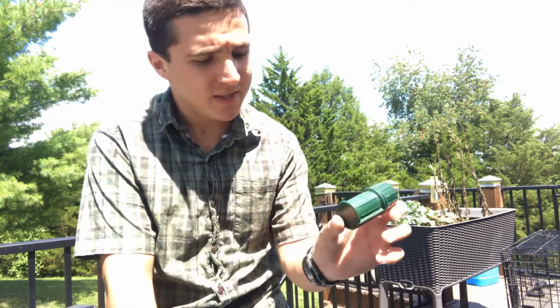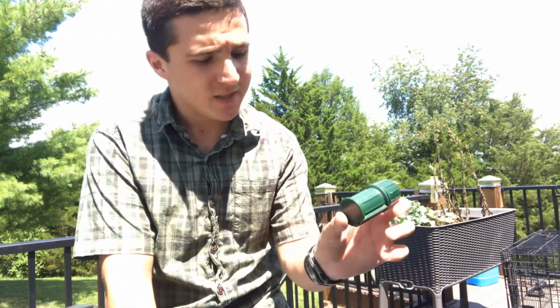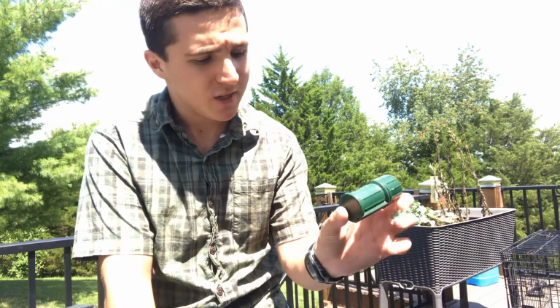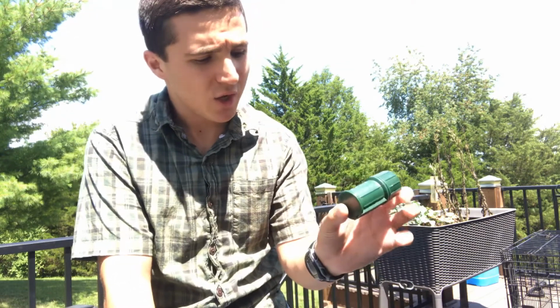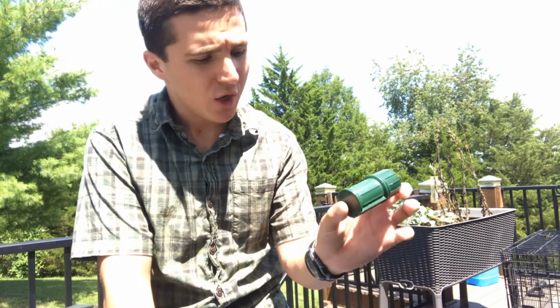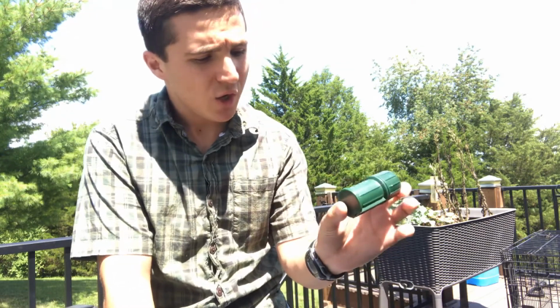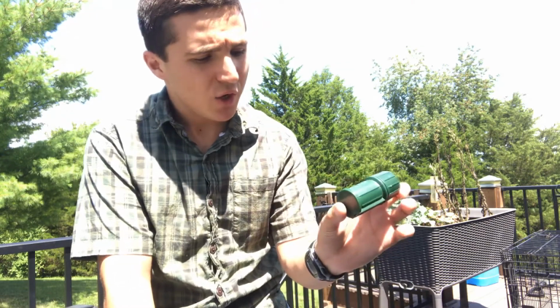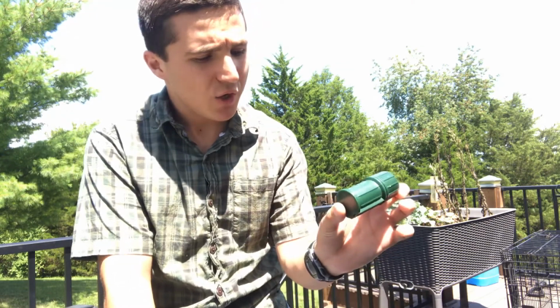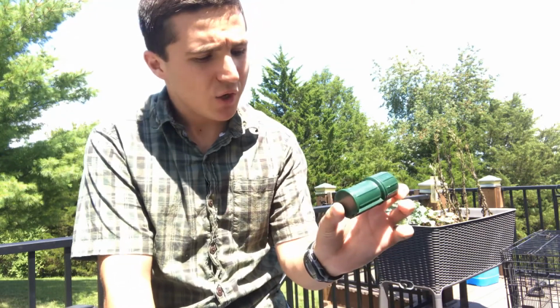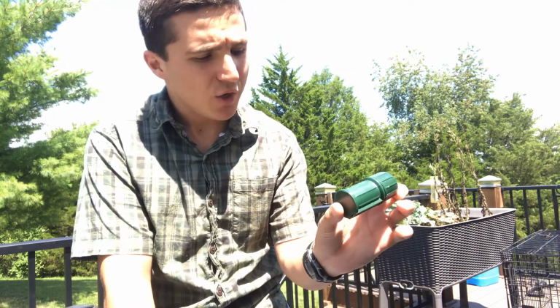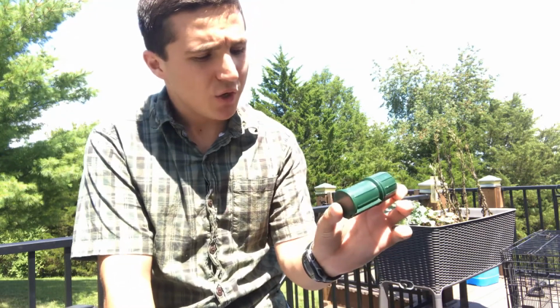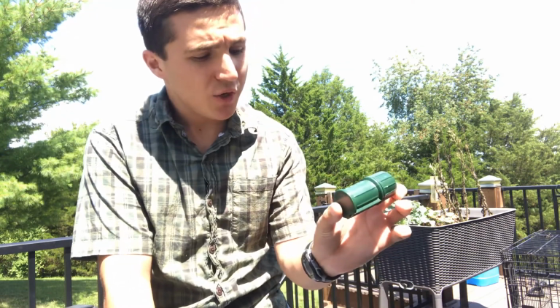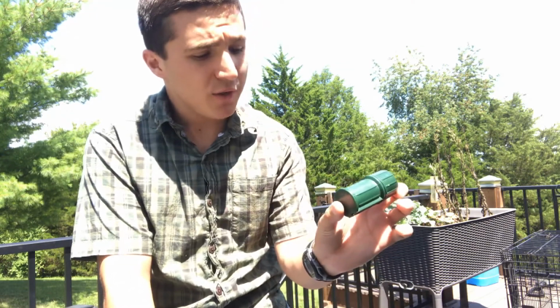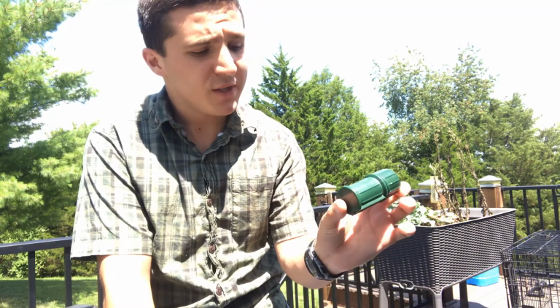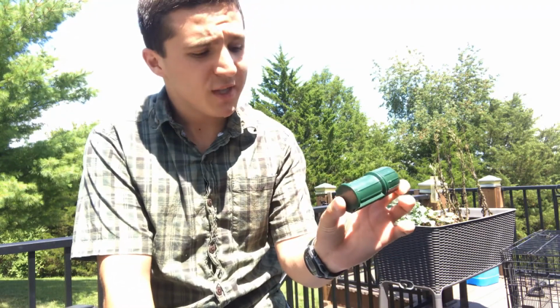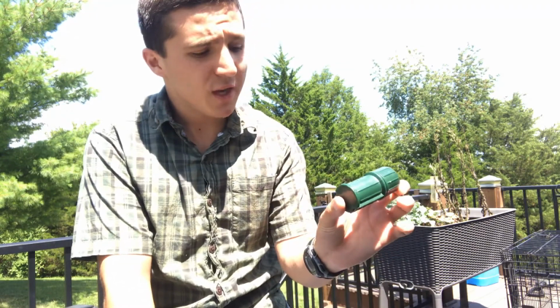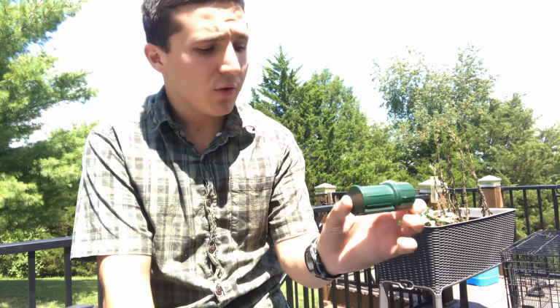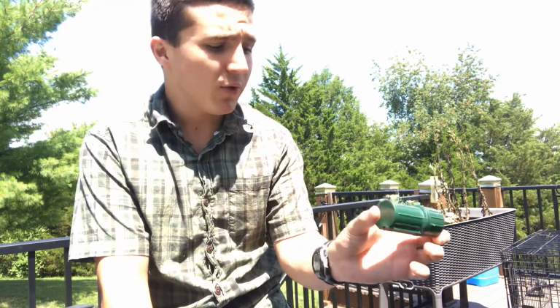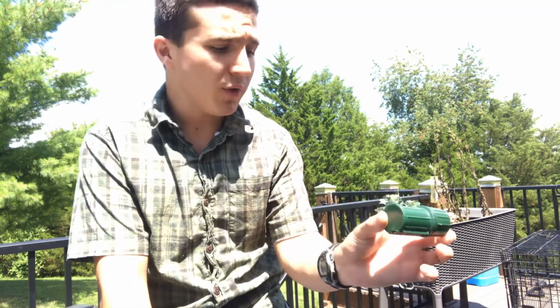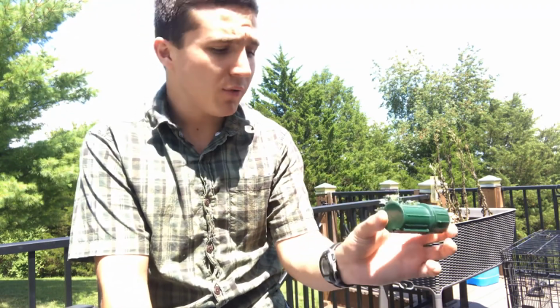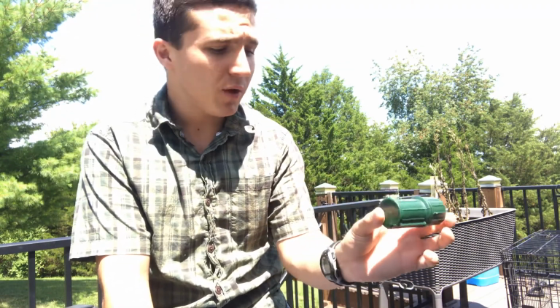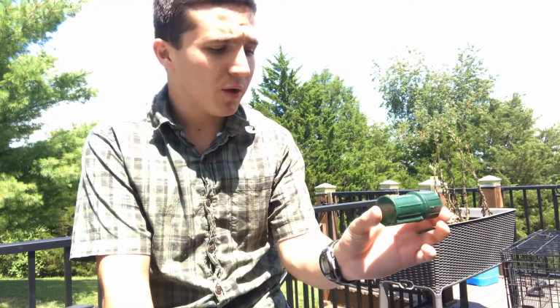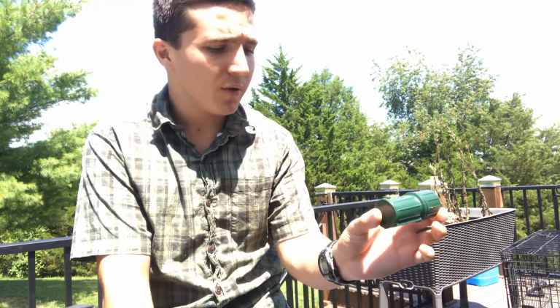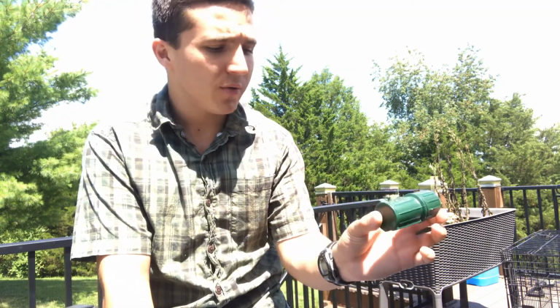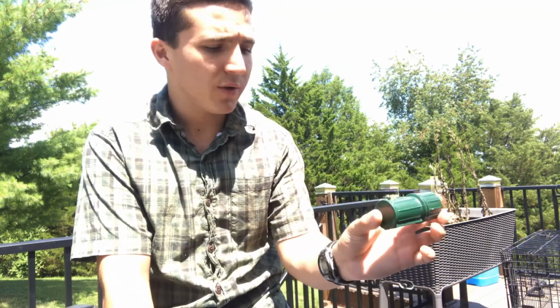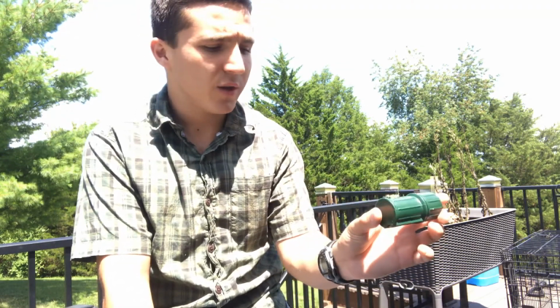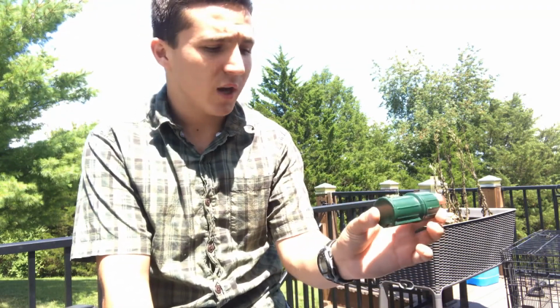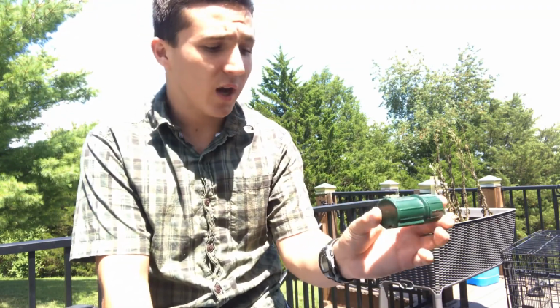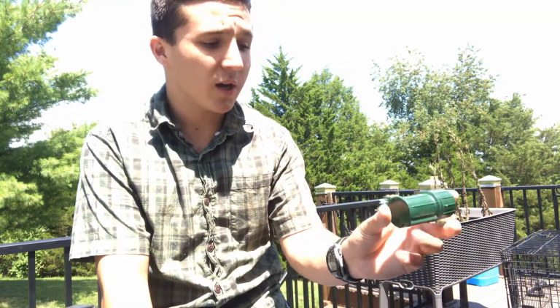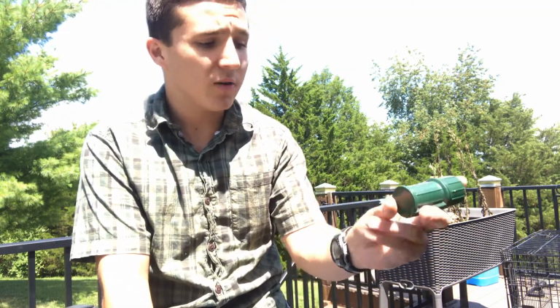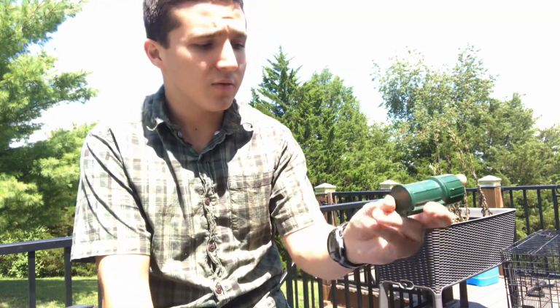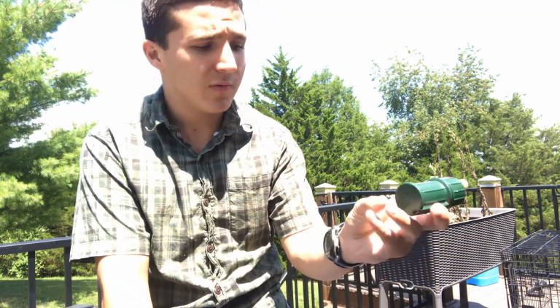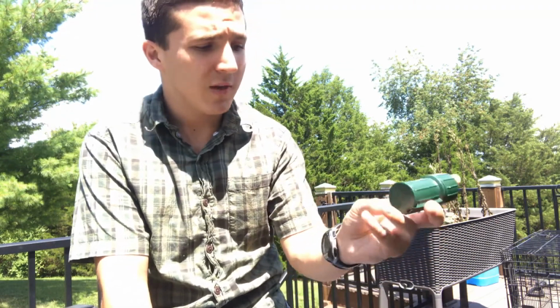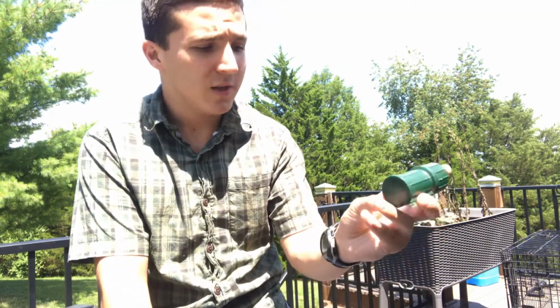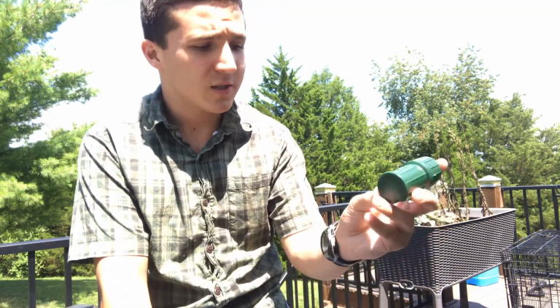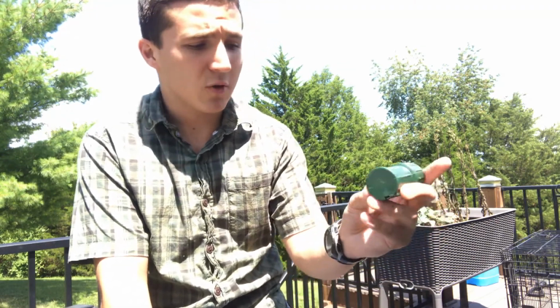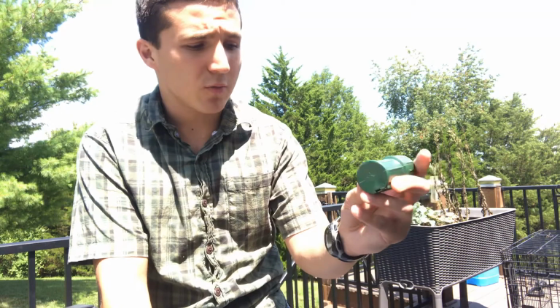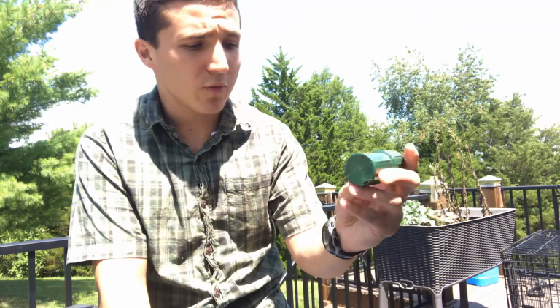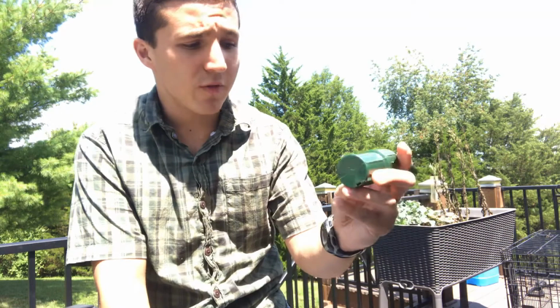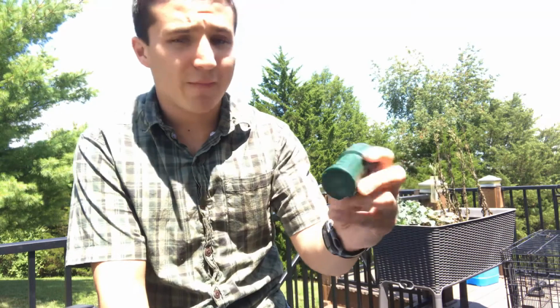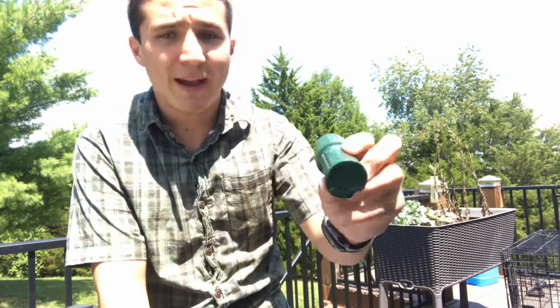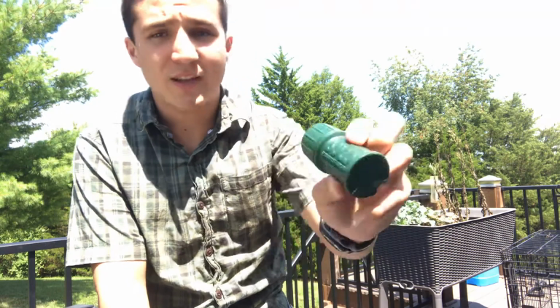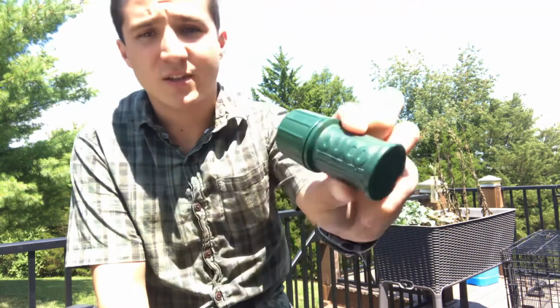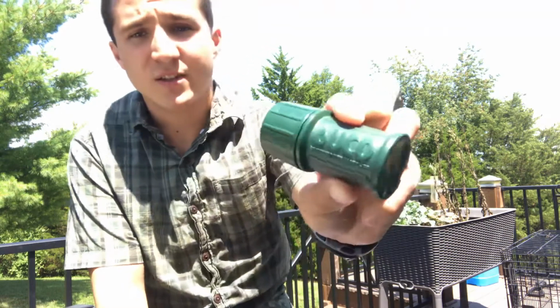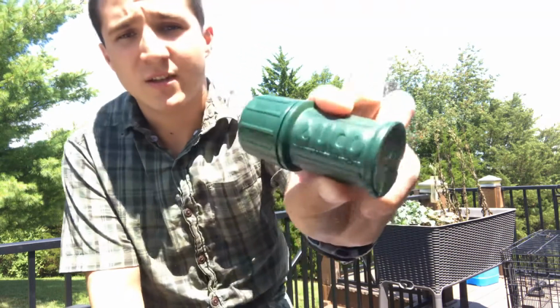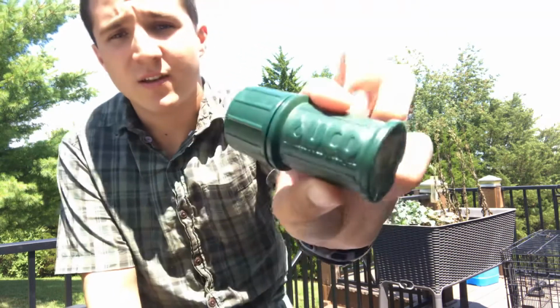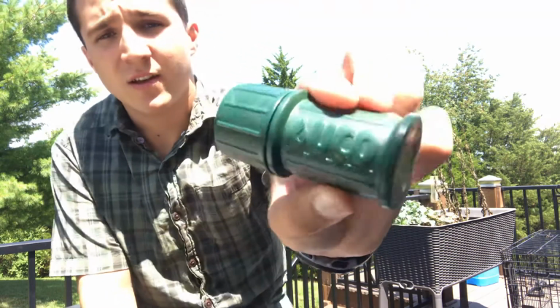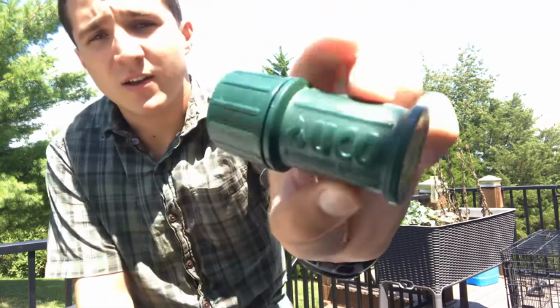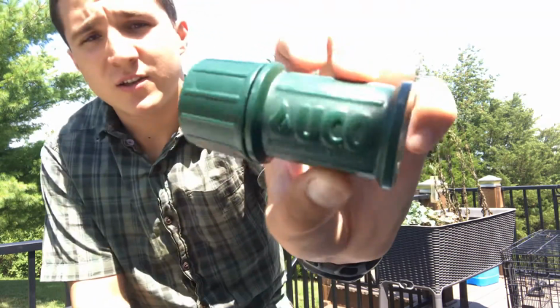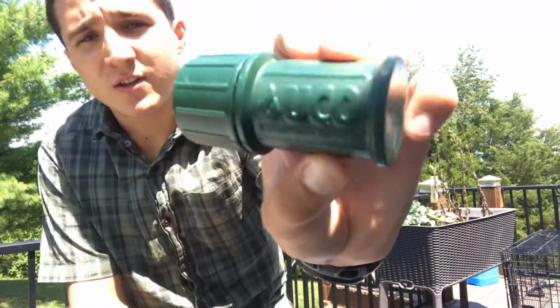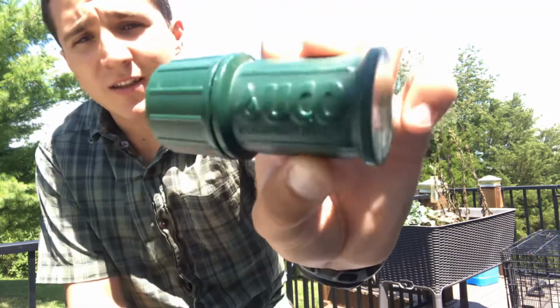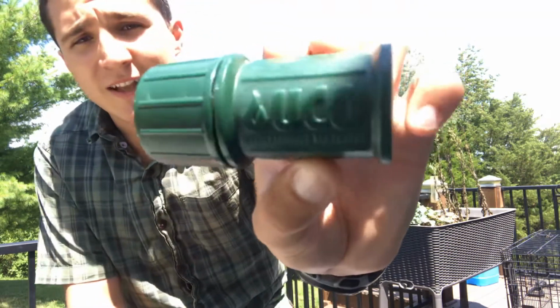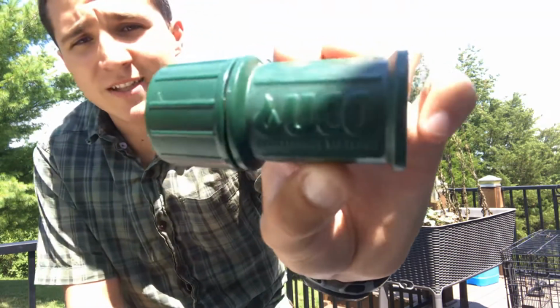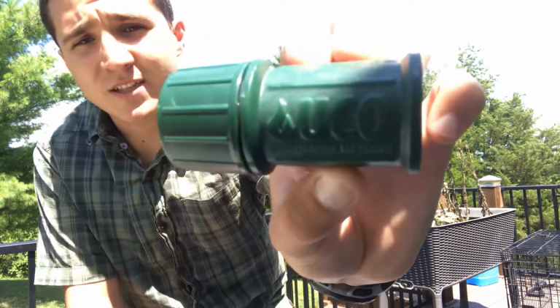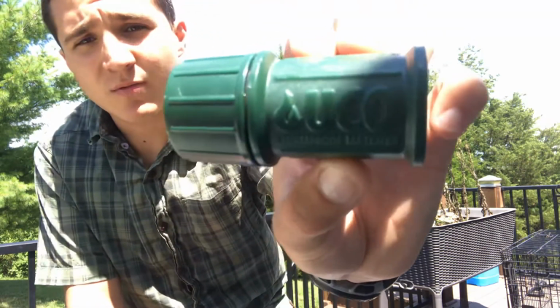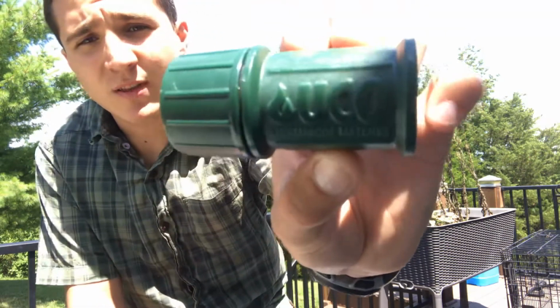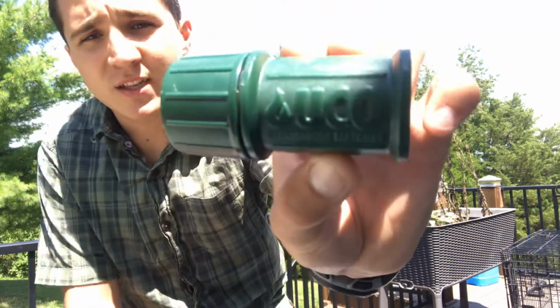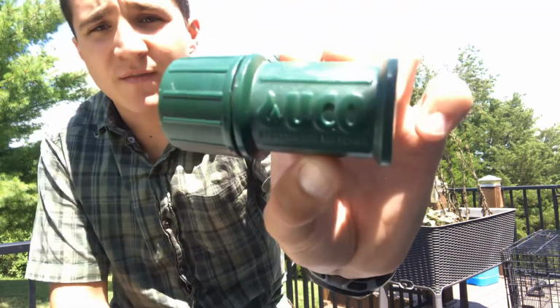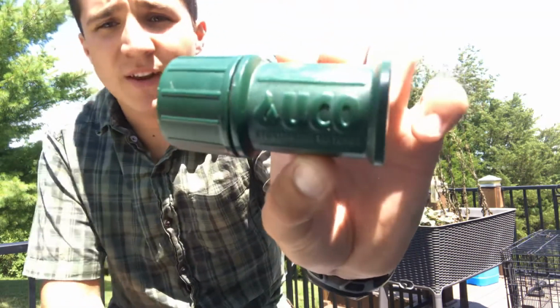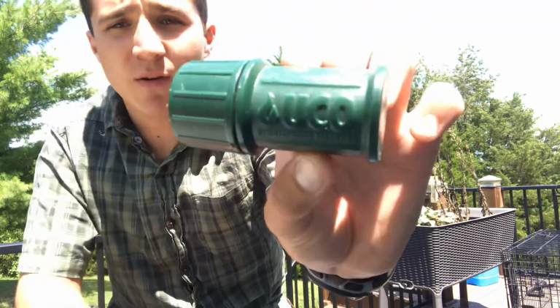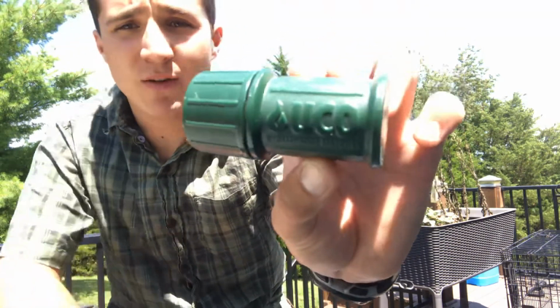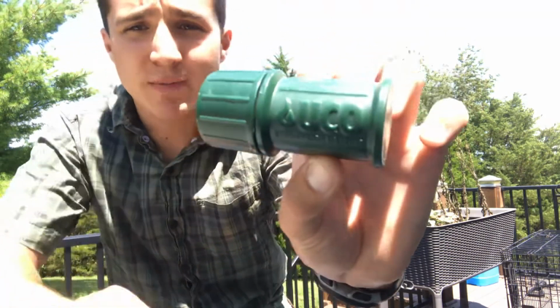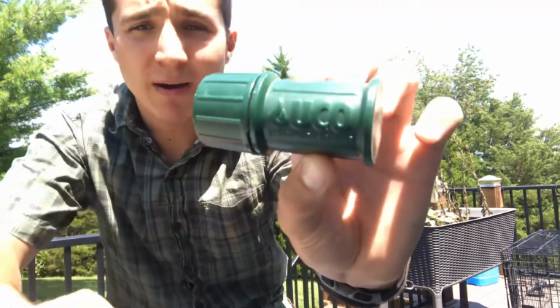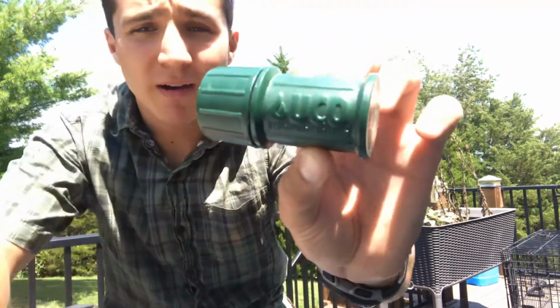This is UCO Stormproof Matches. That's what this video is about.